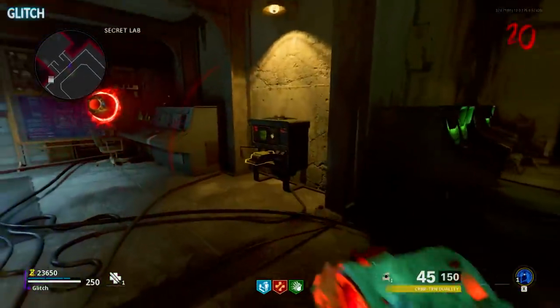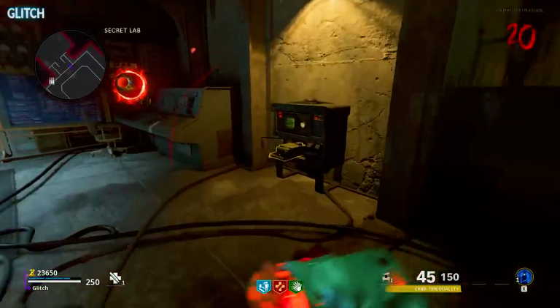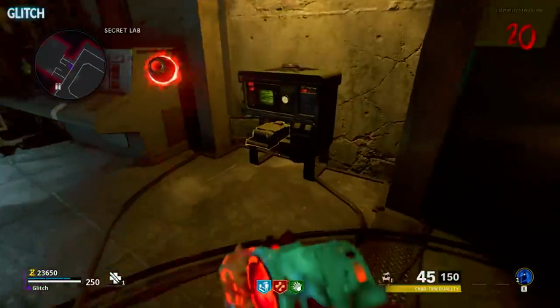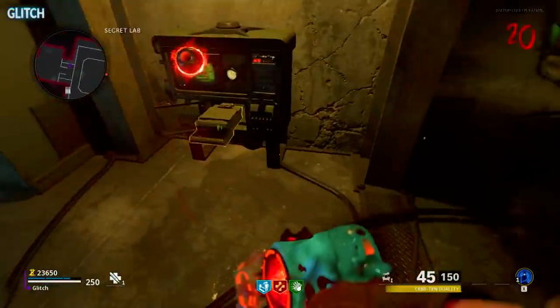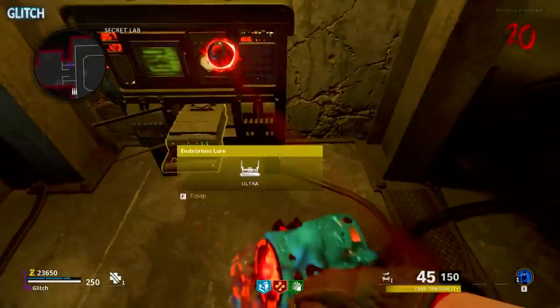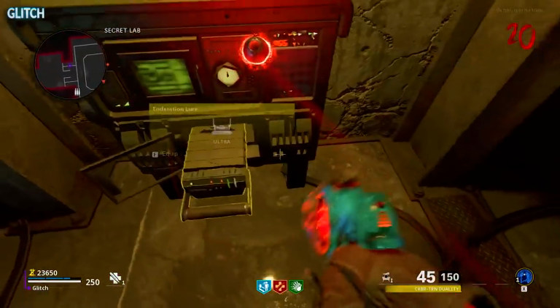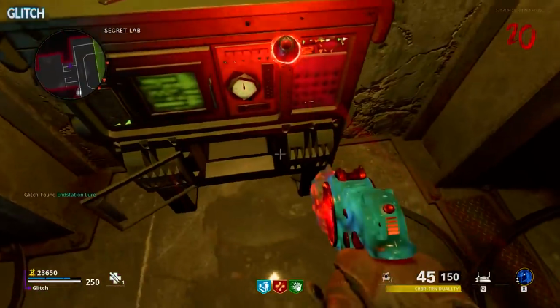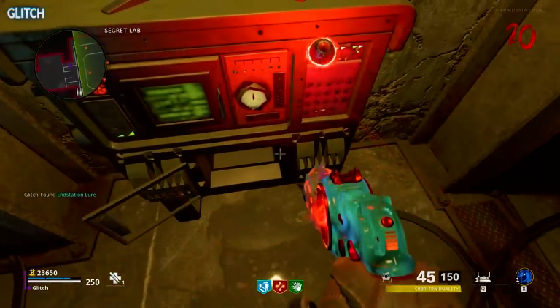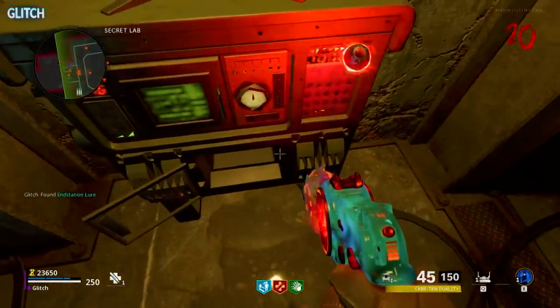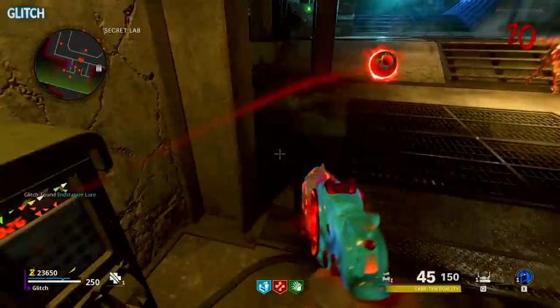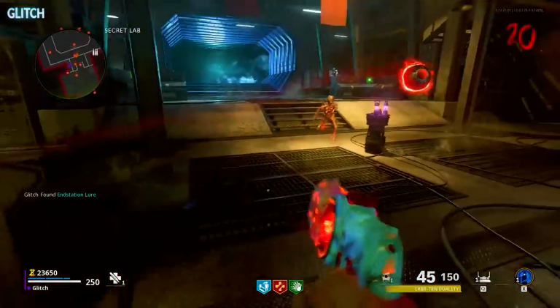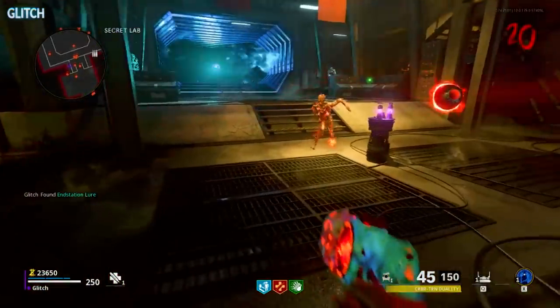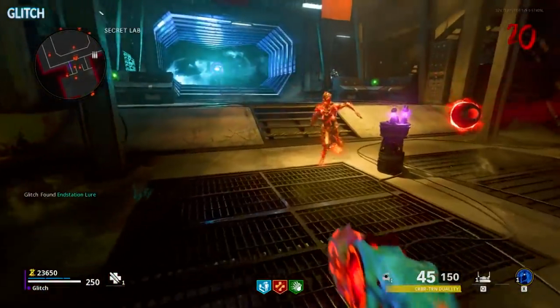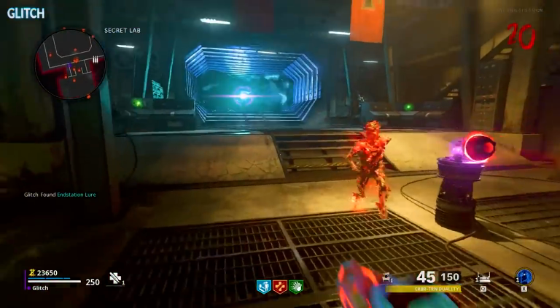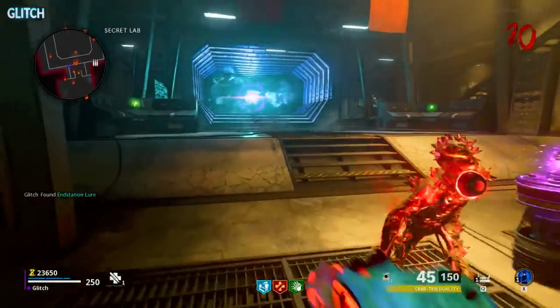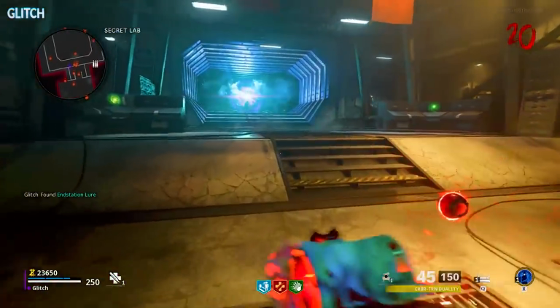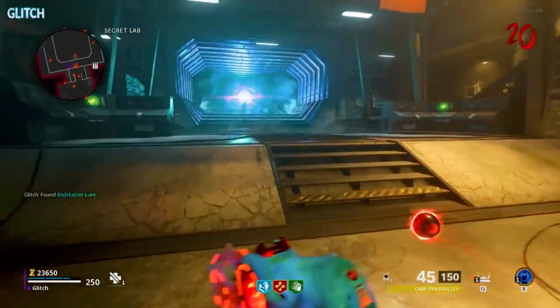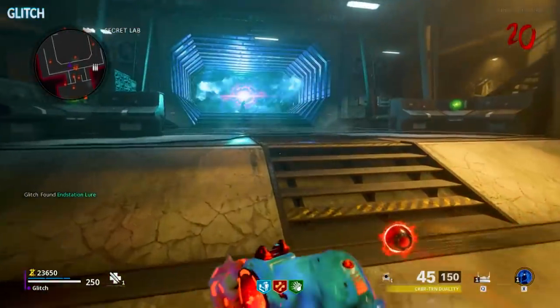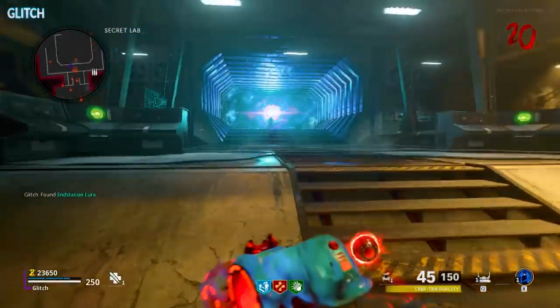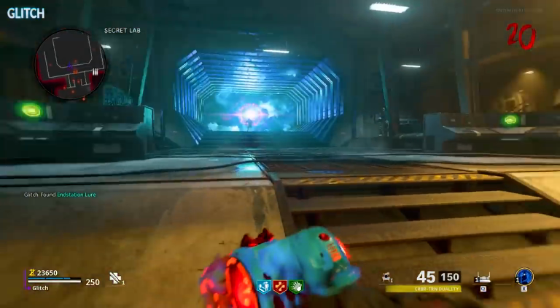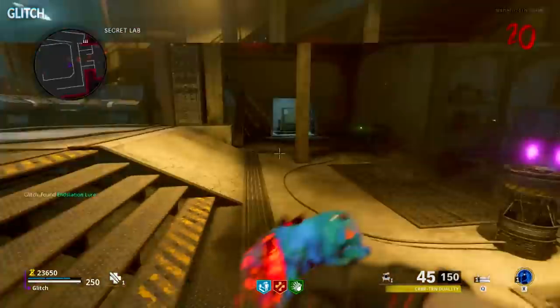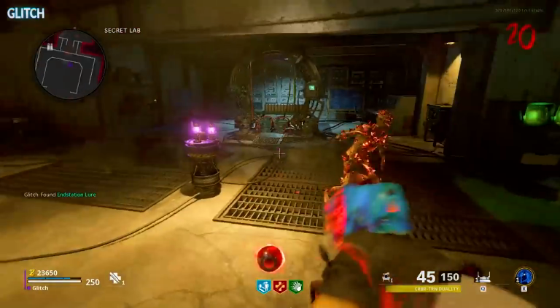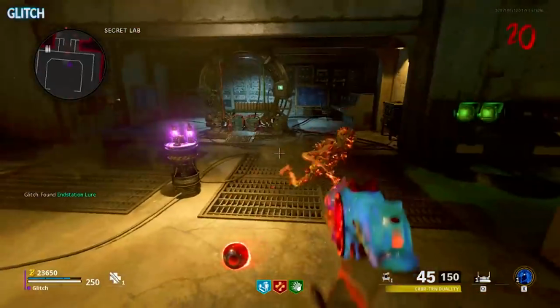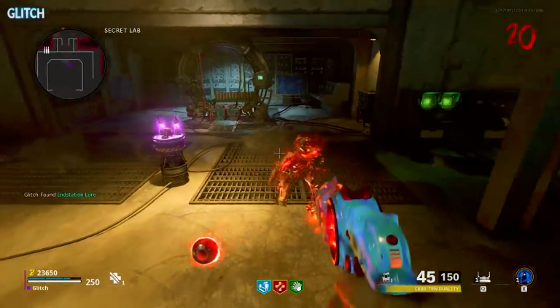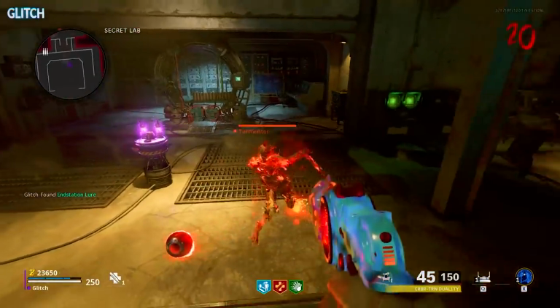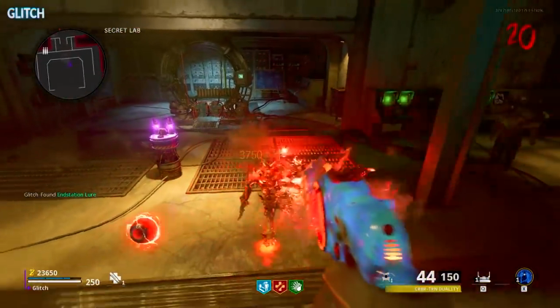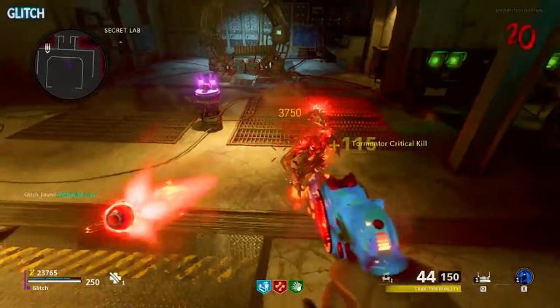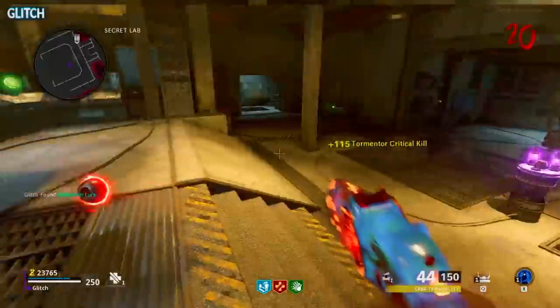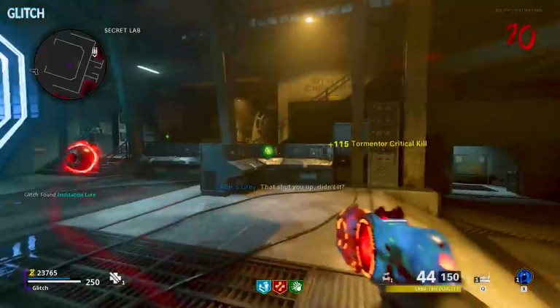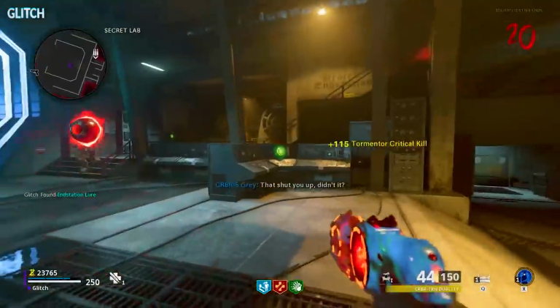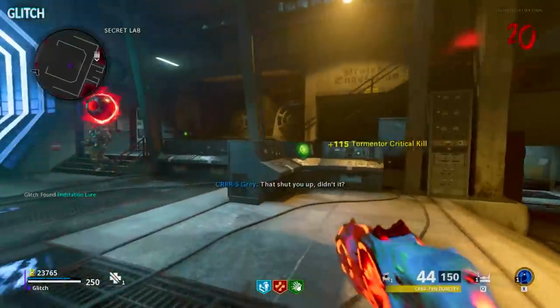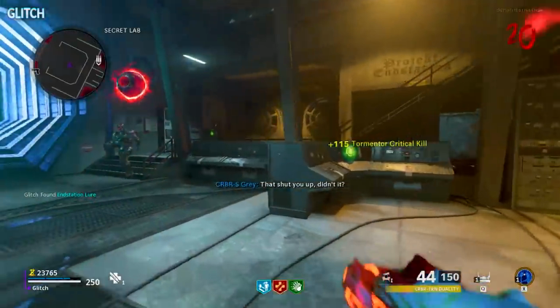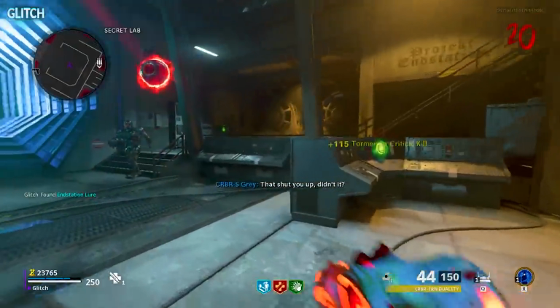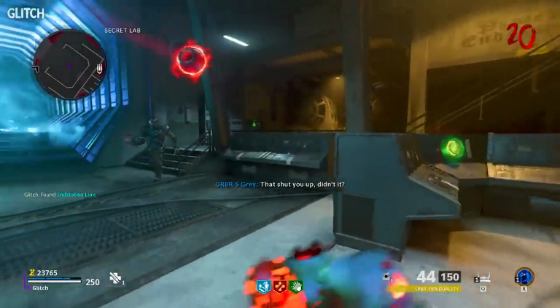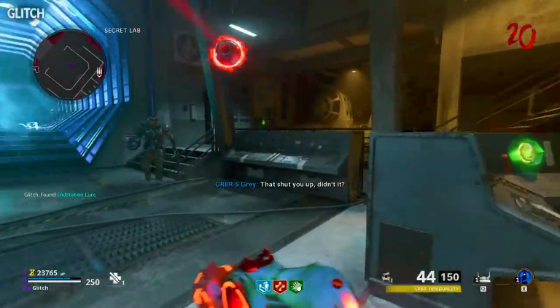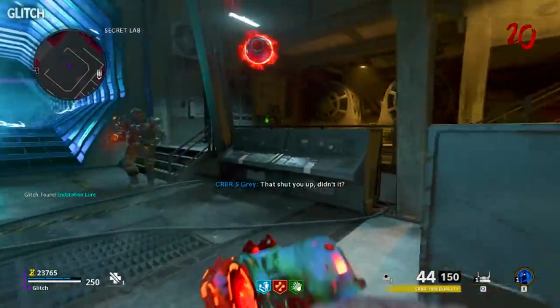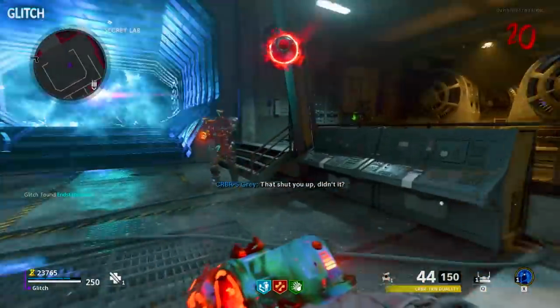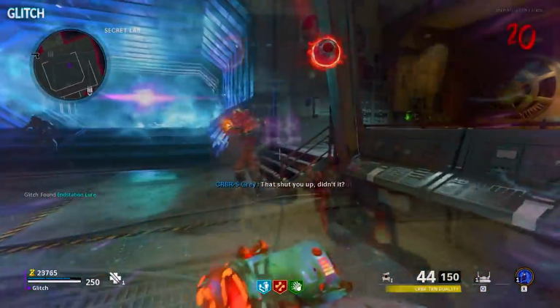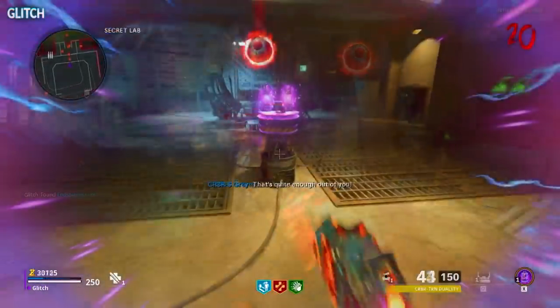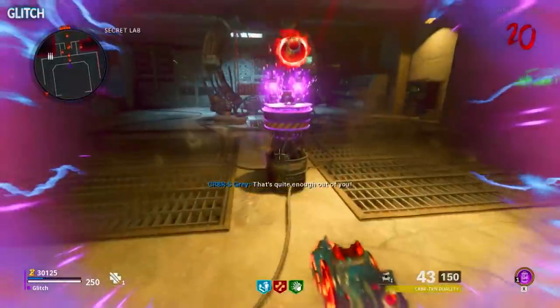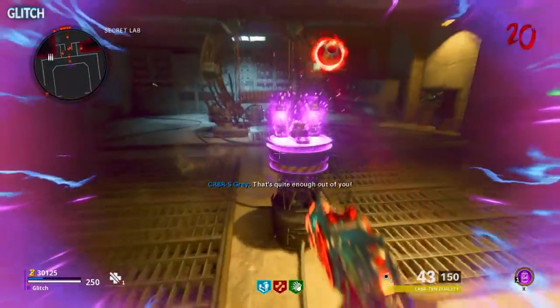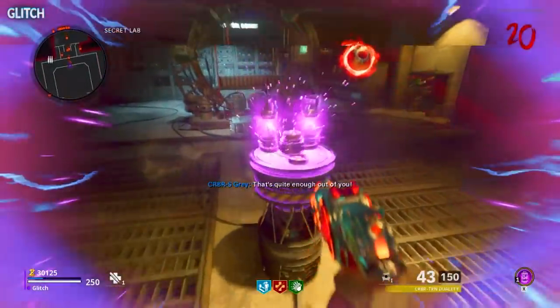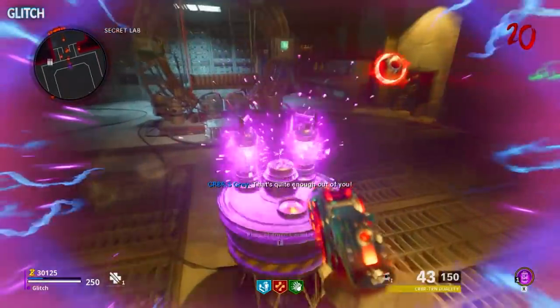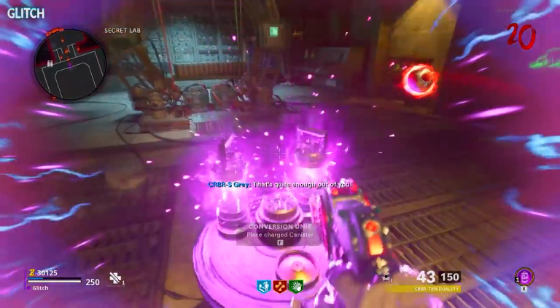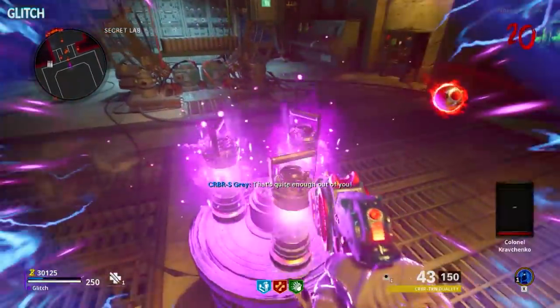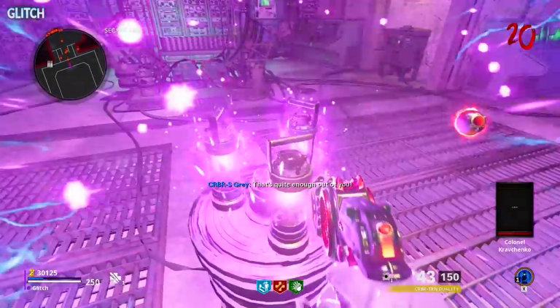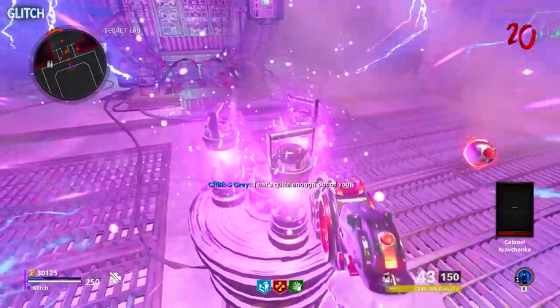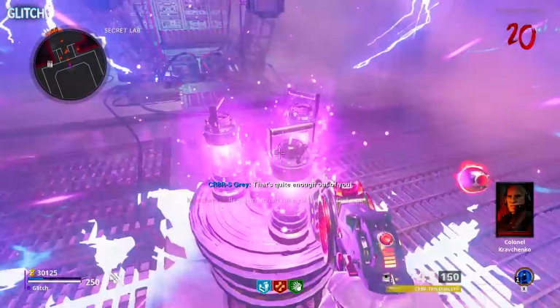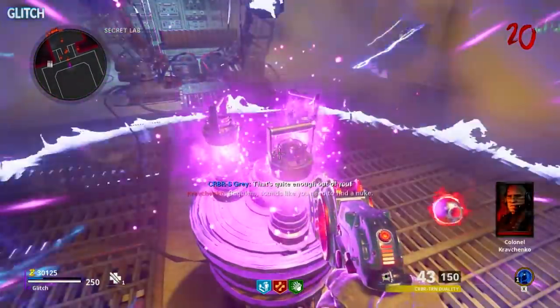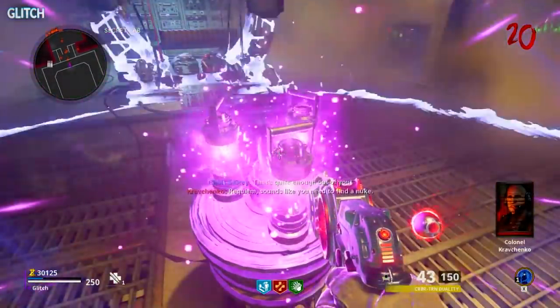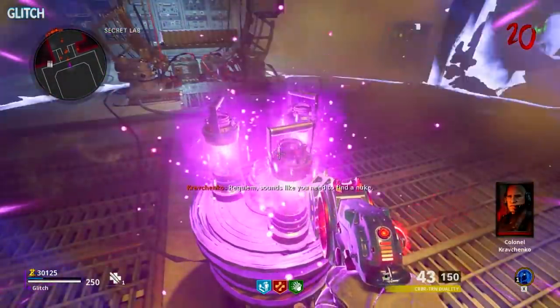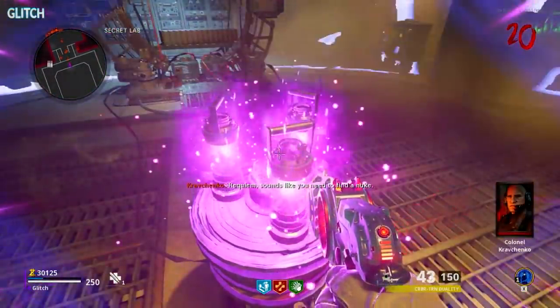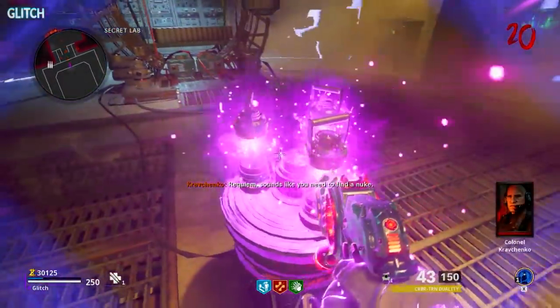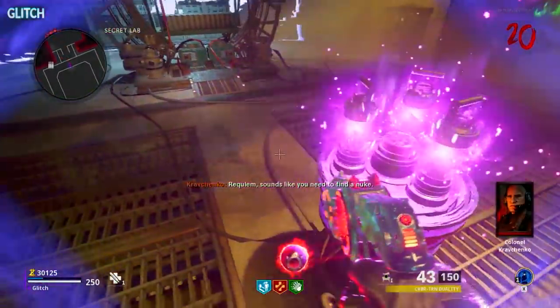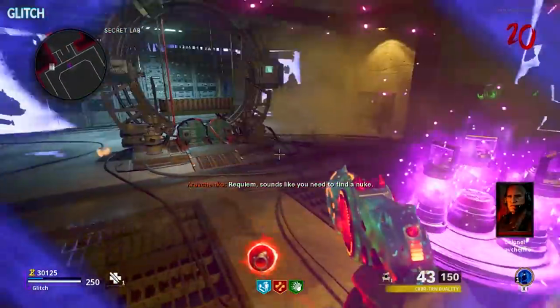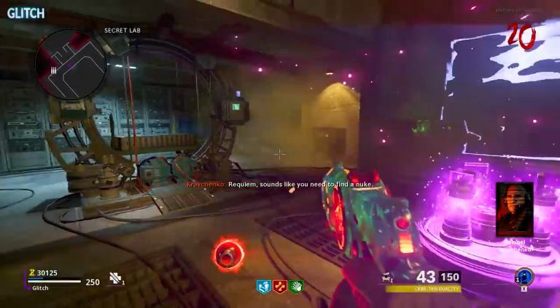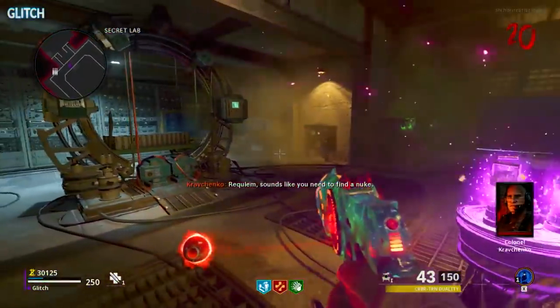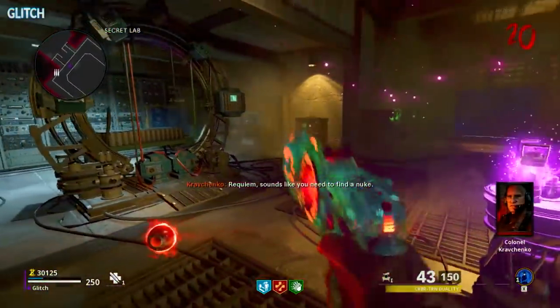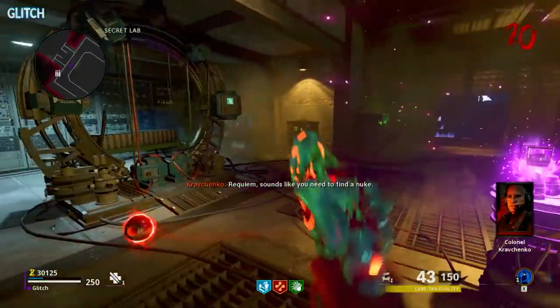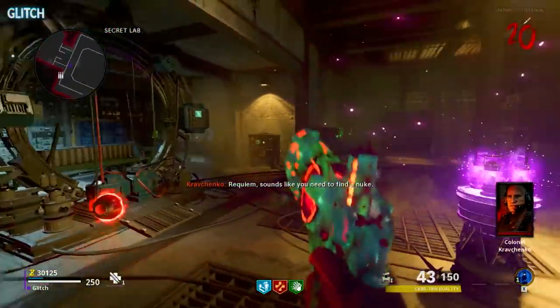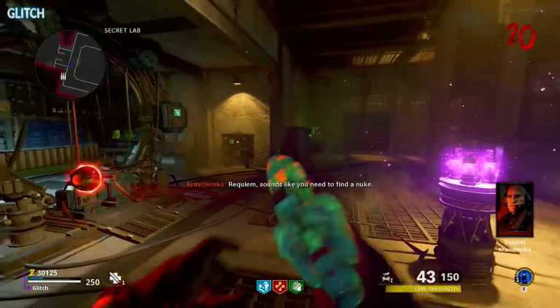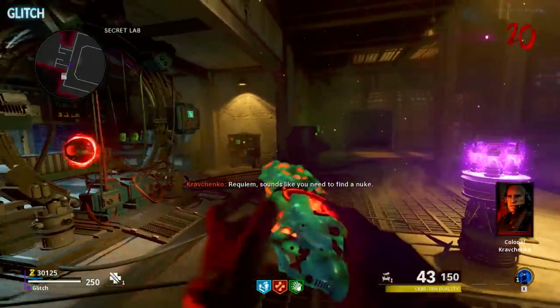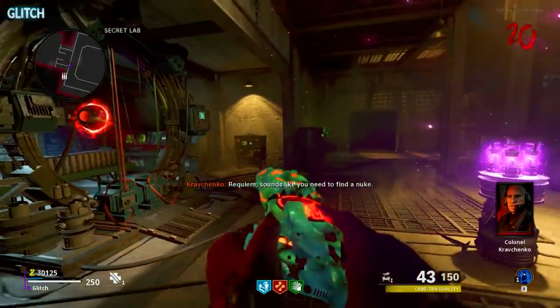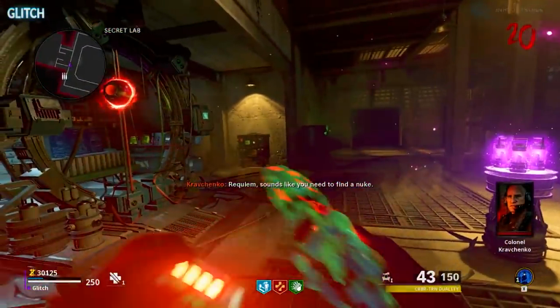You should be able to collect another essence trap, but if not, try flipping to the next round. Anyway, once all three canisters have been filled and returned, you'll then need to collect a warhead and keycard.